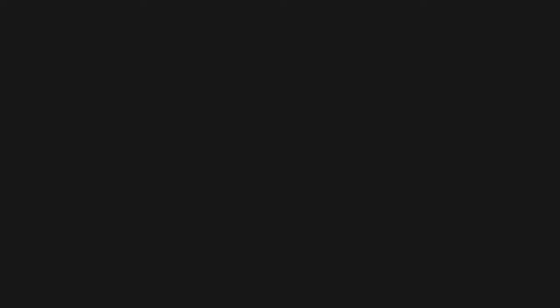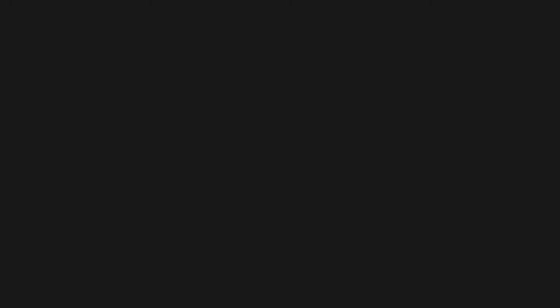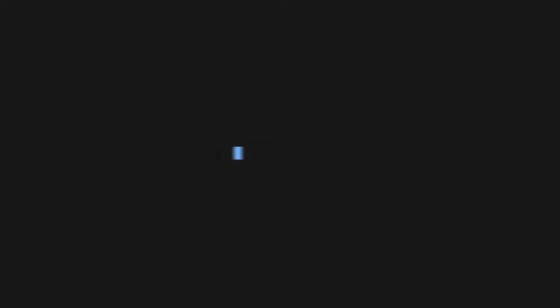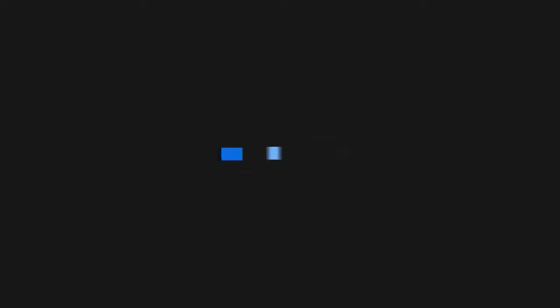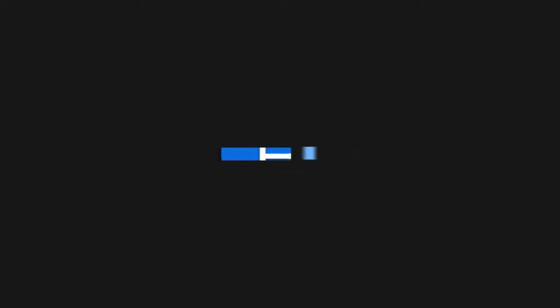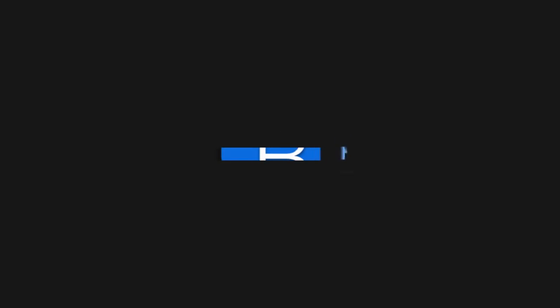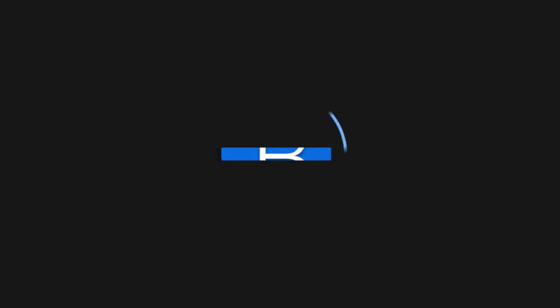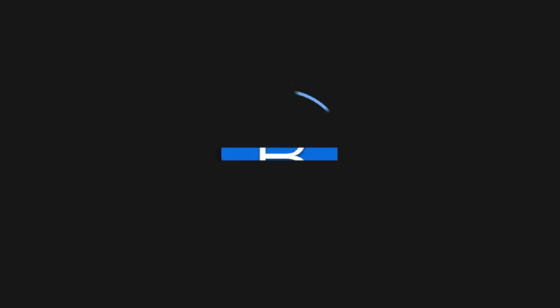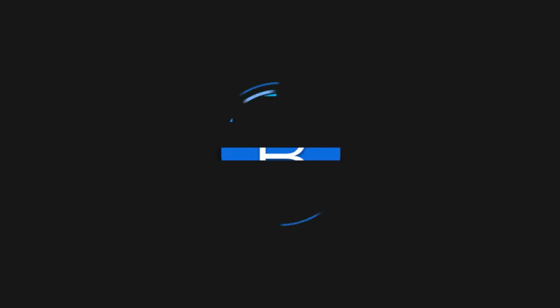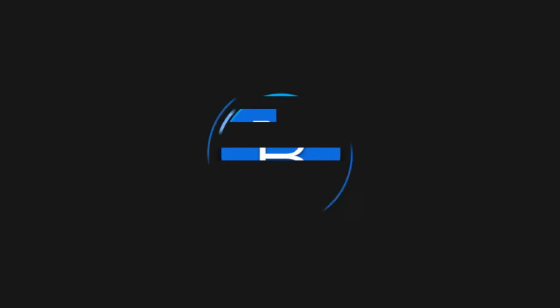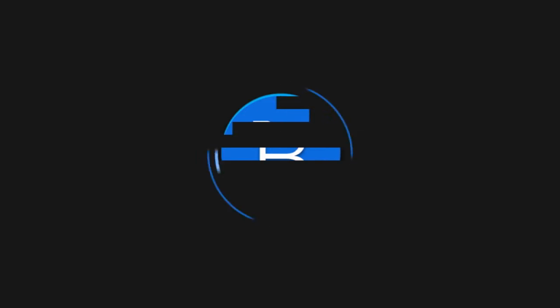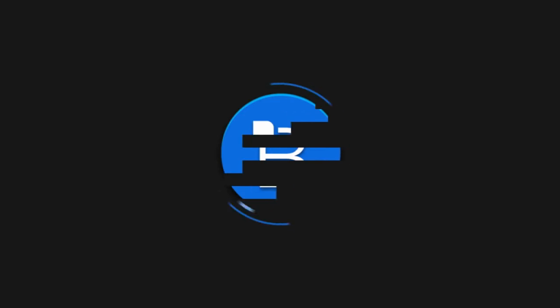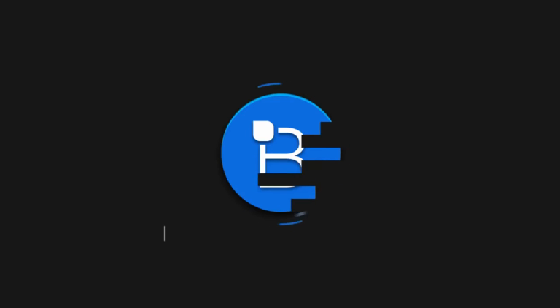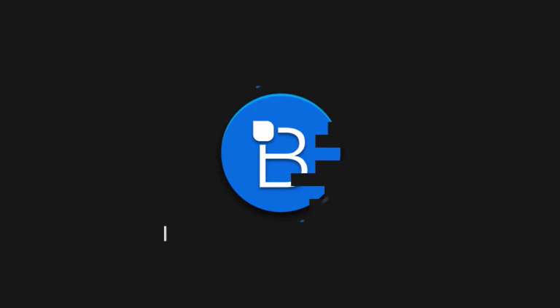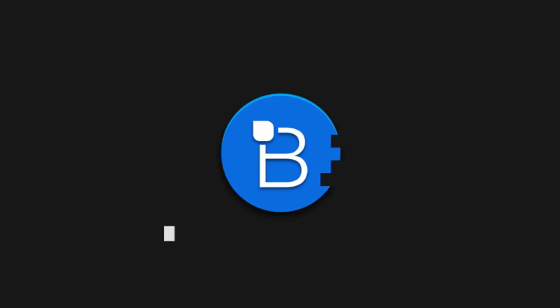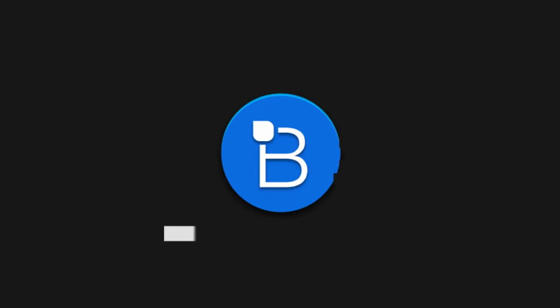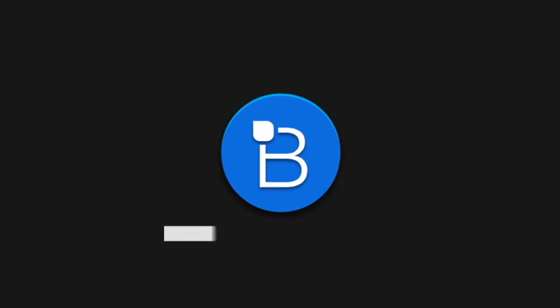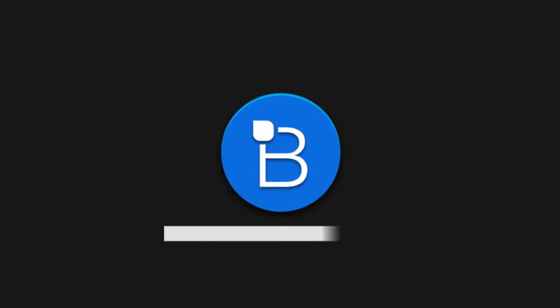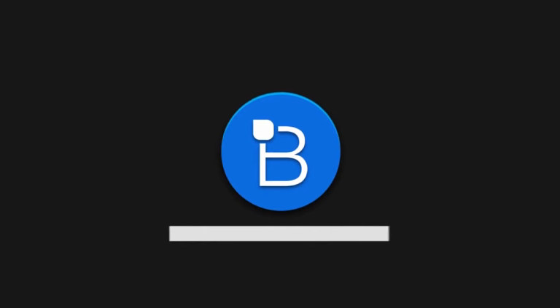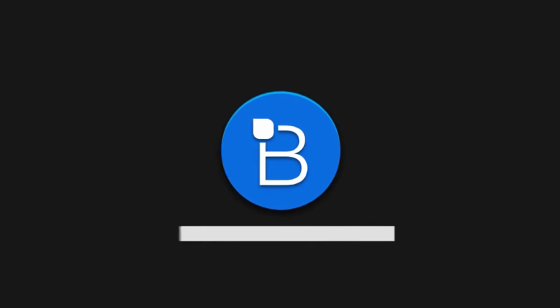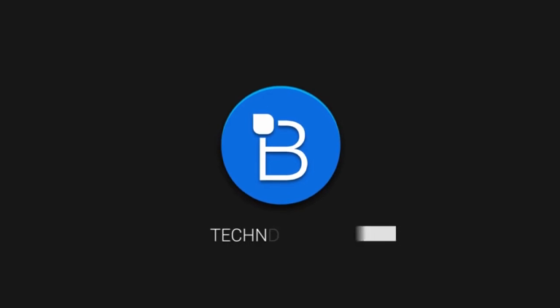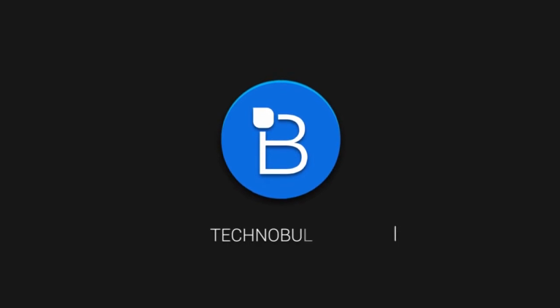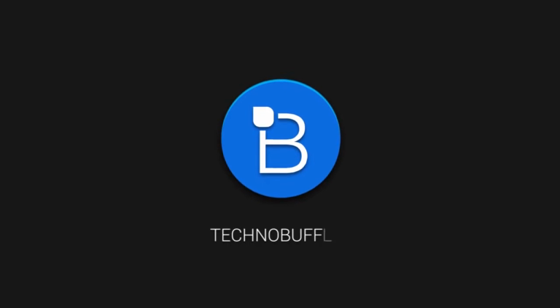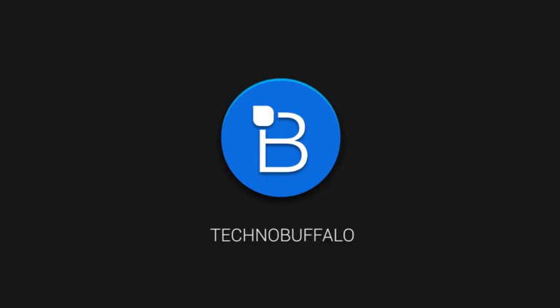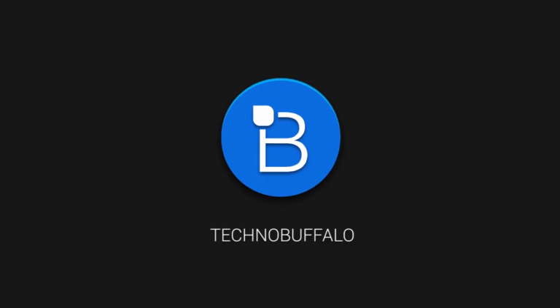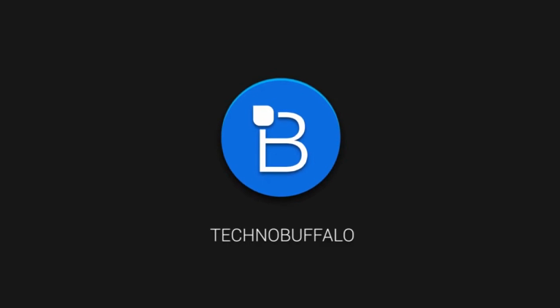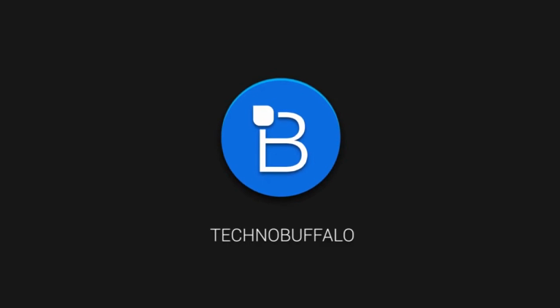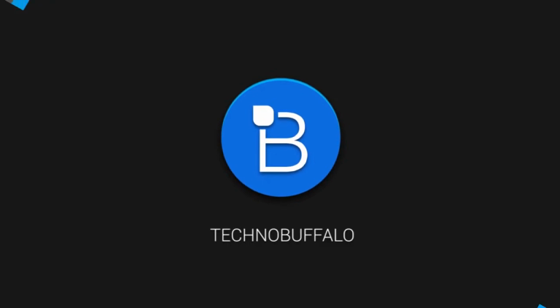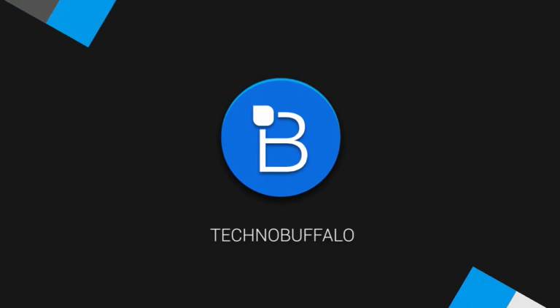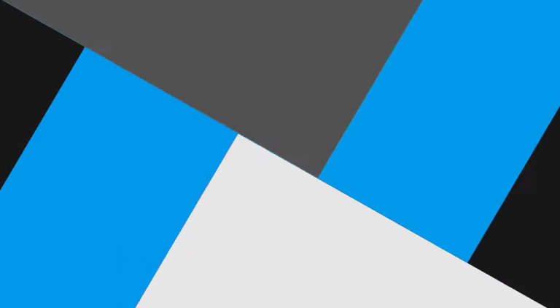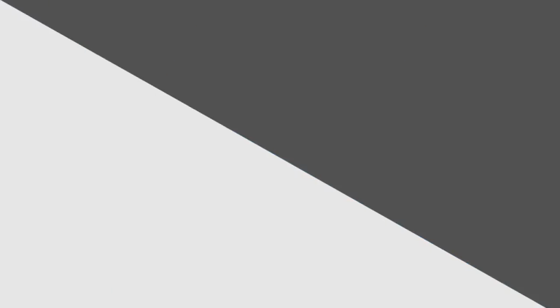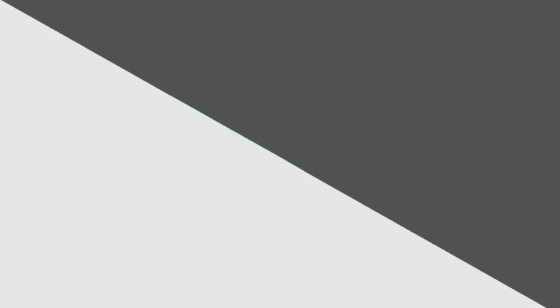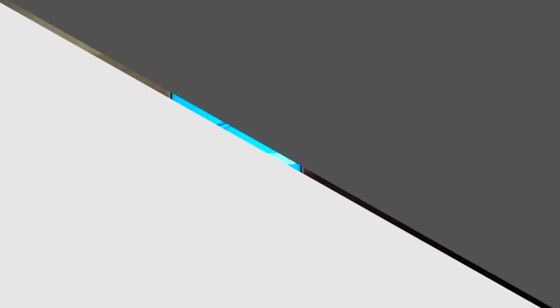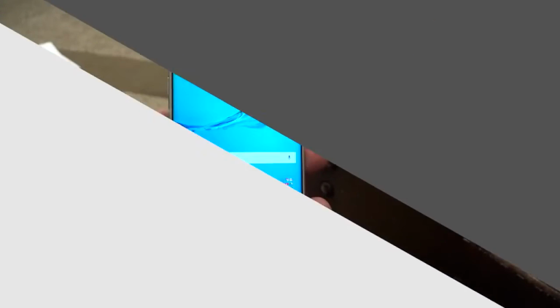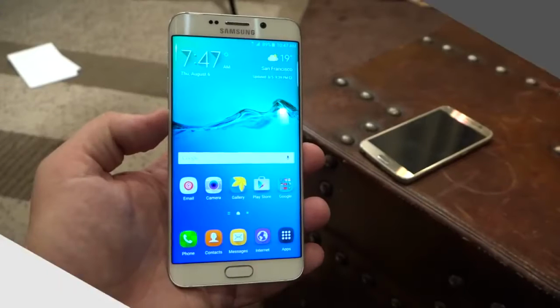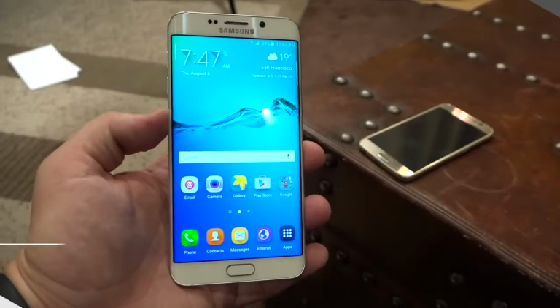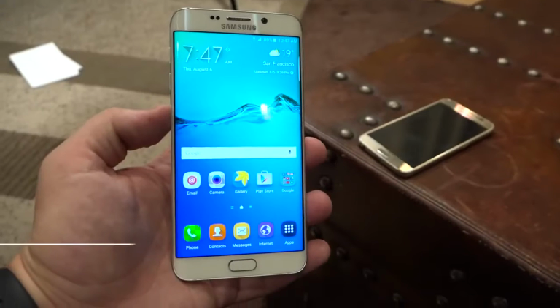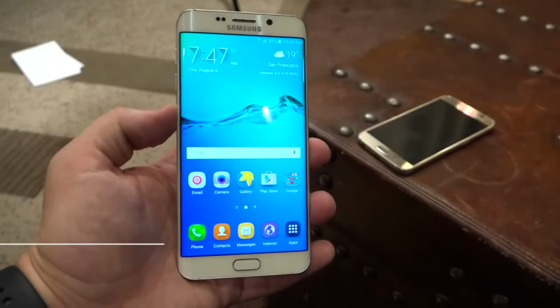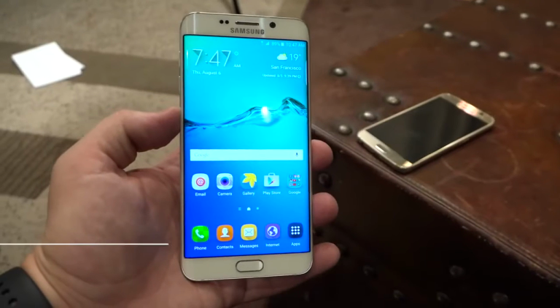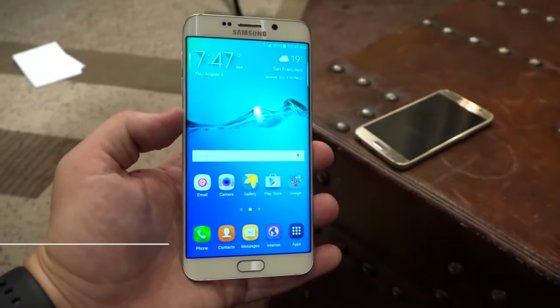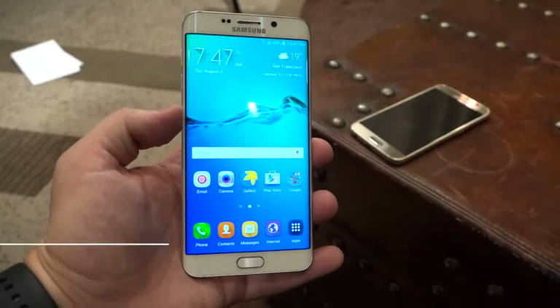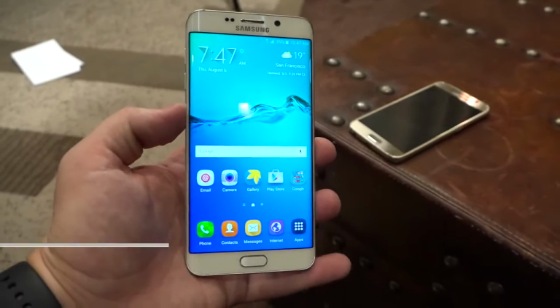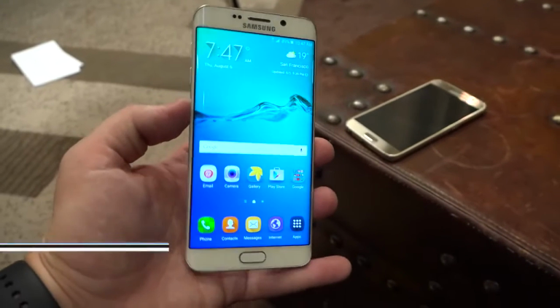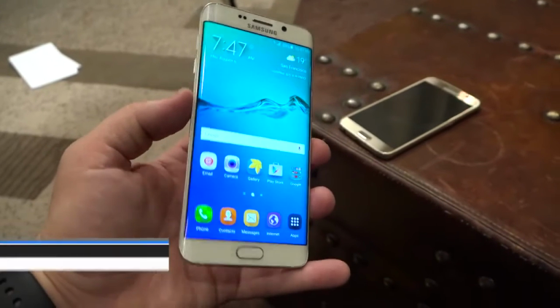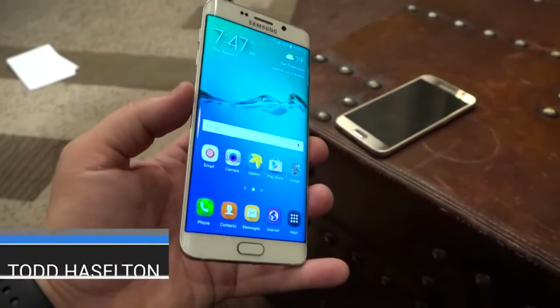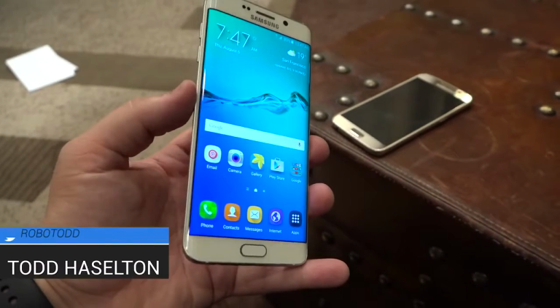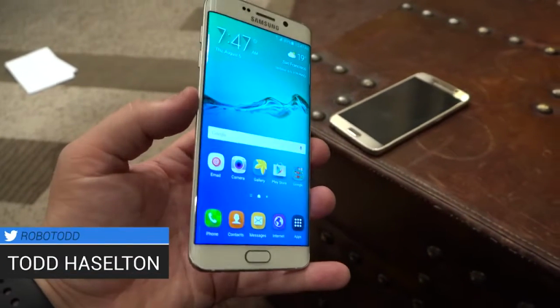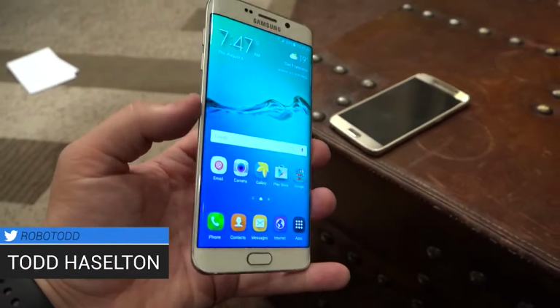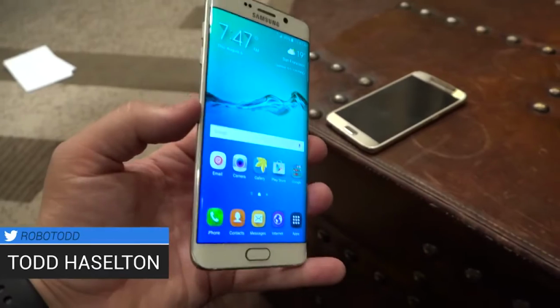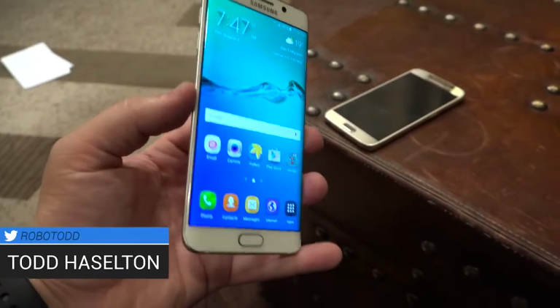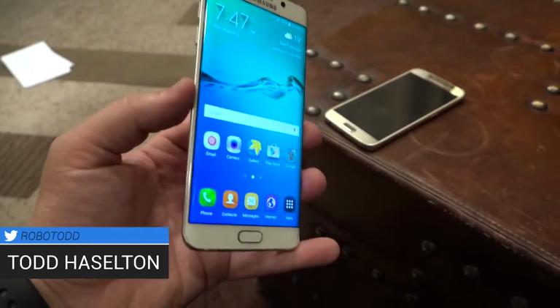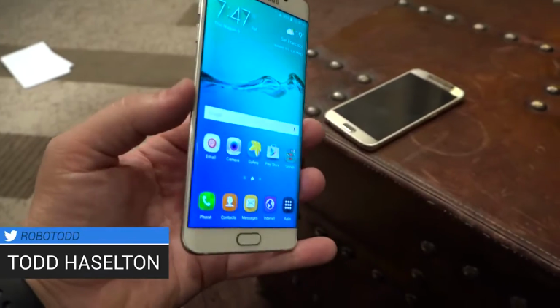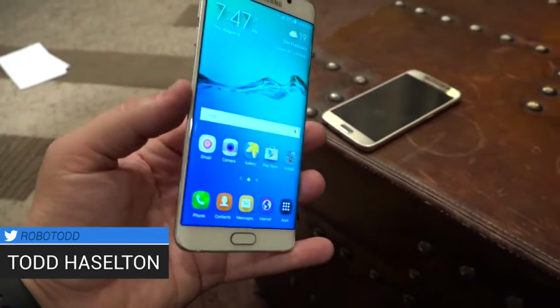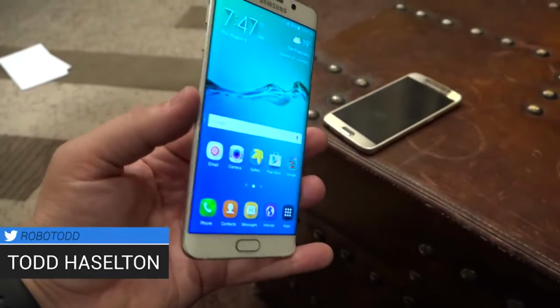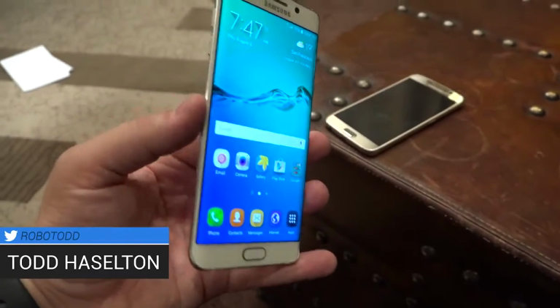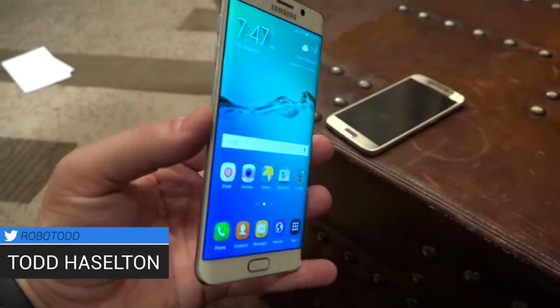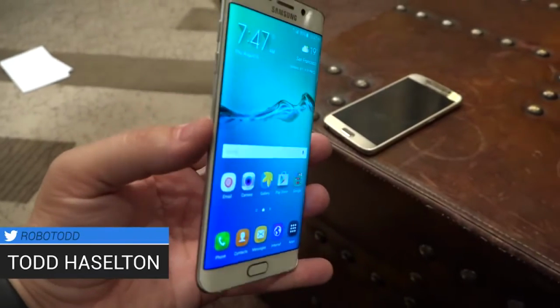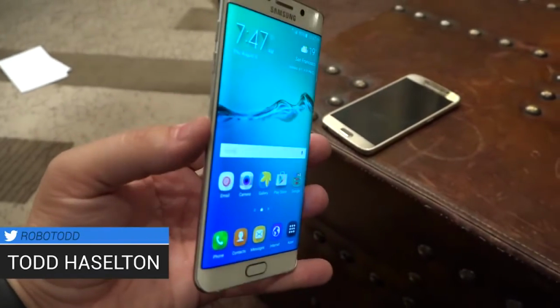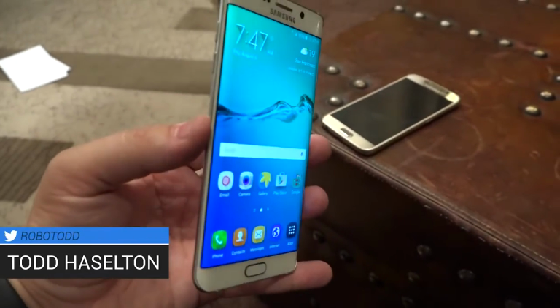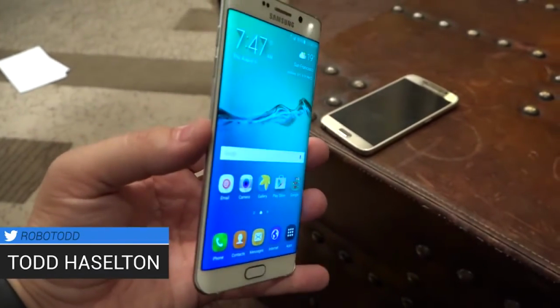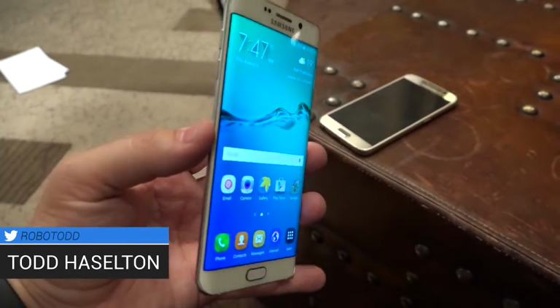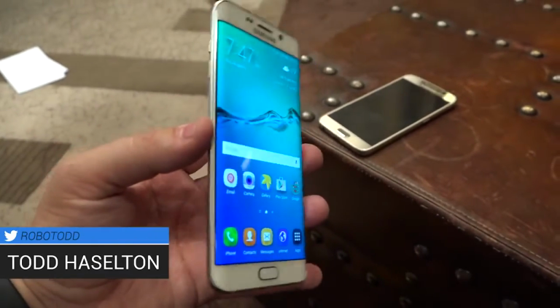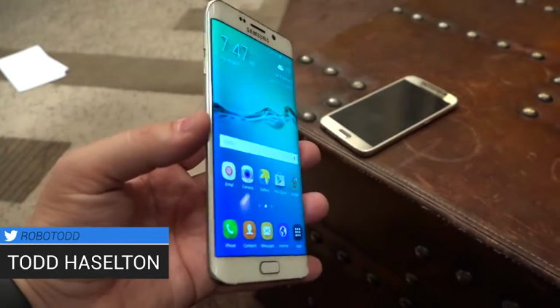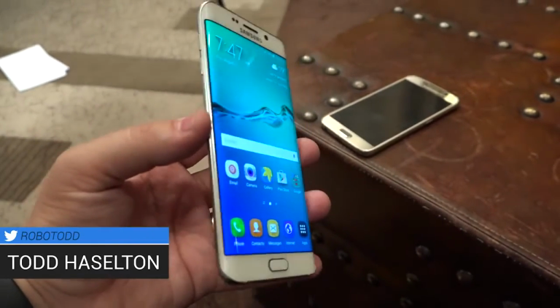Hey guys, this is Todd Hazelton from Techno Buffalo checking out the brand new Galaxy S6 Edge Plus. That is a mouthful.